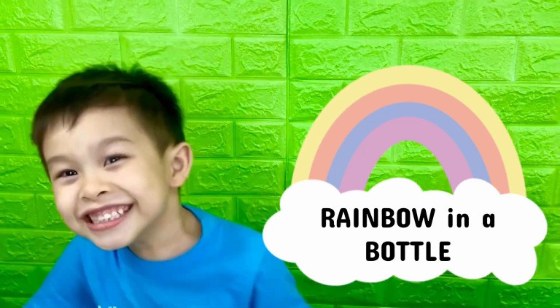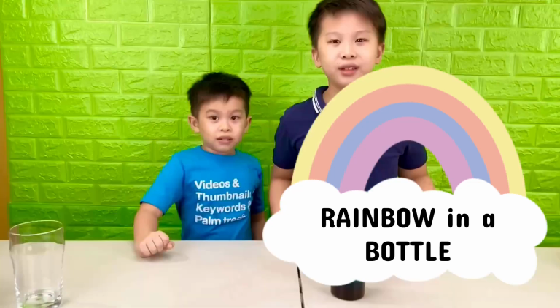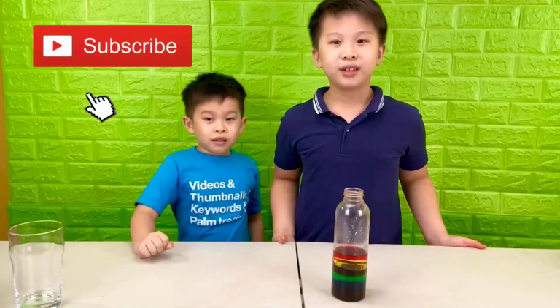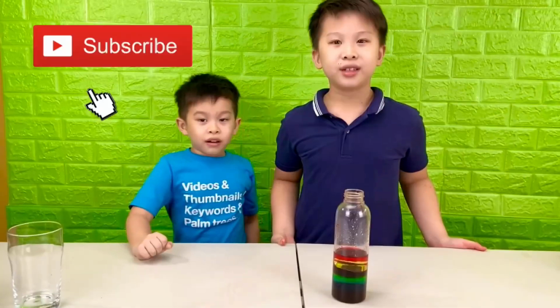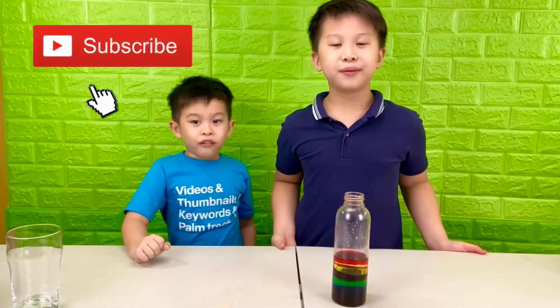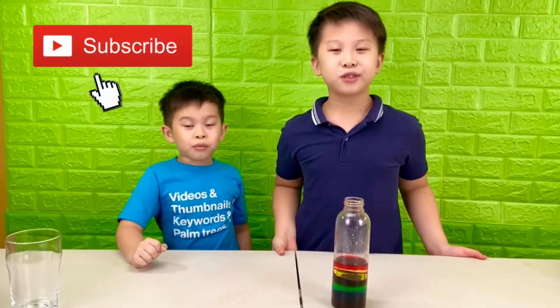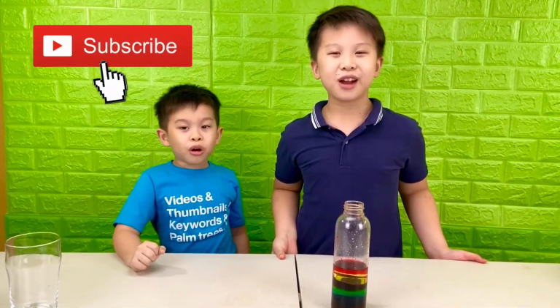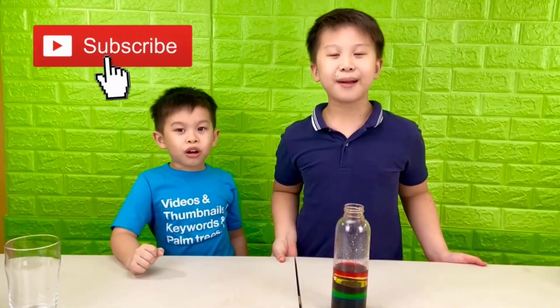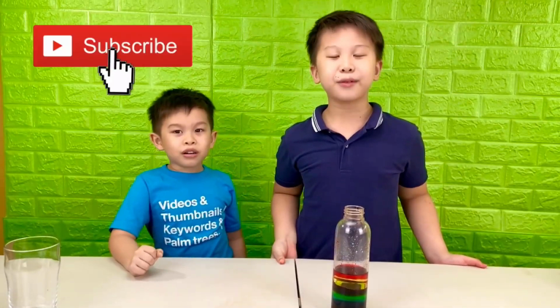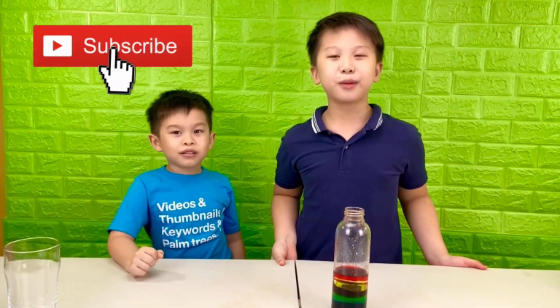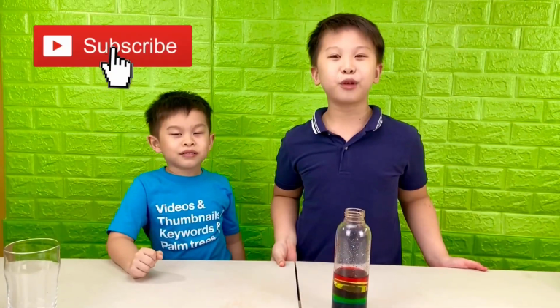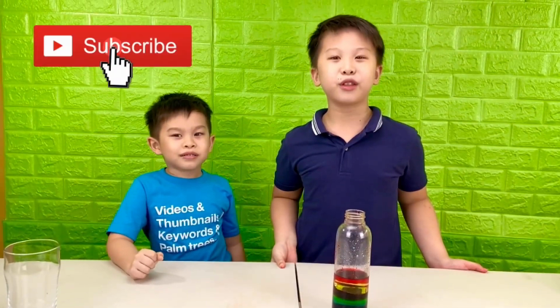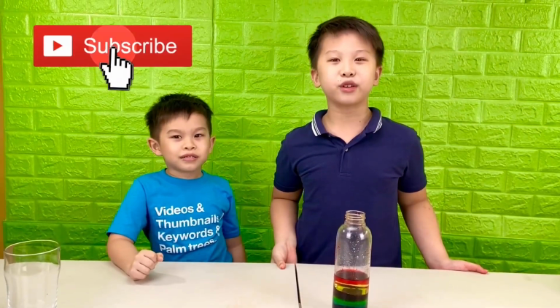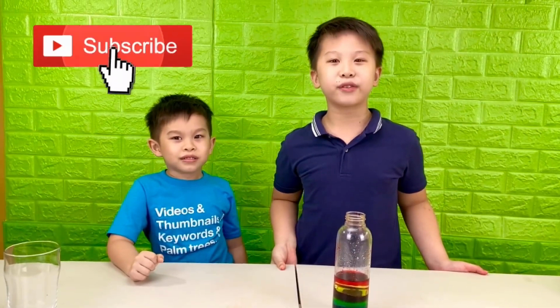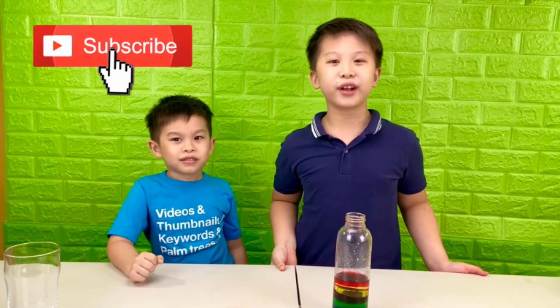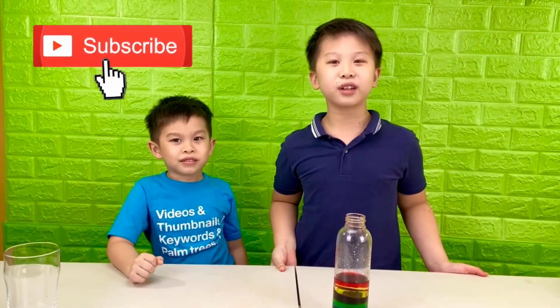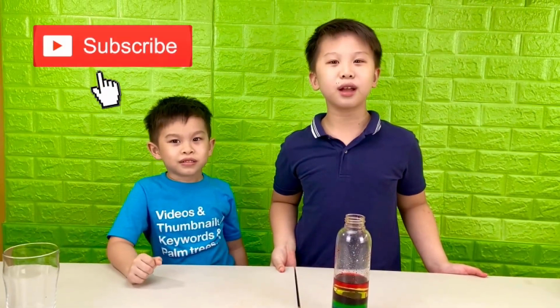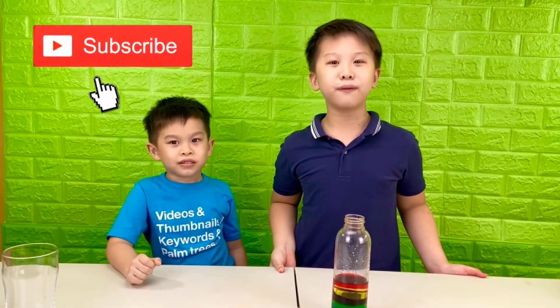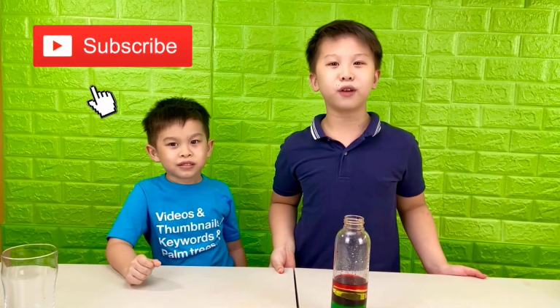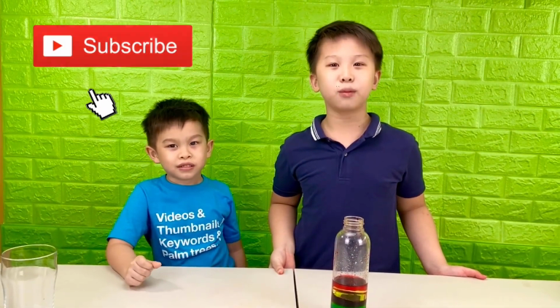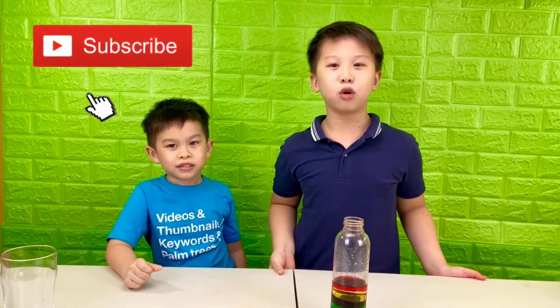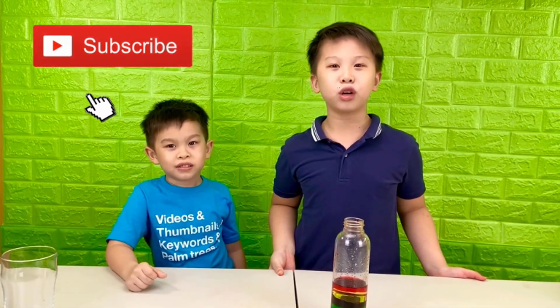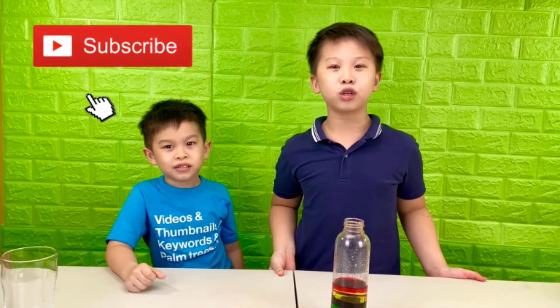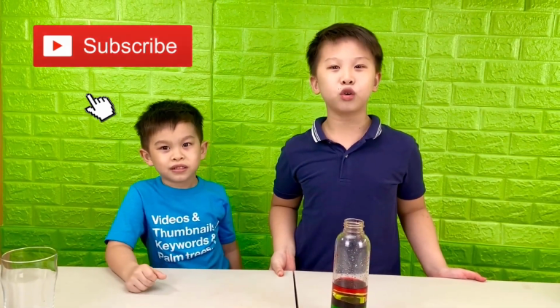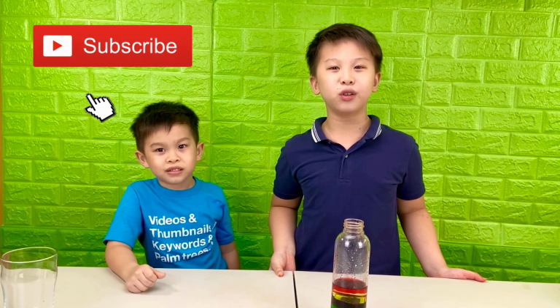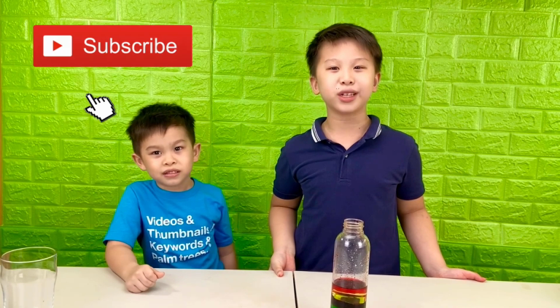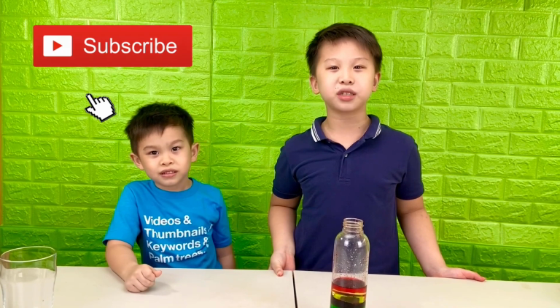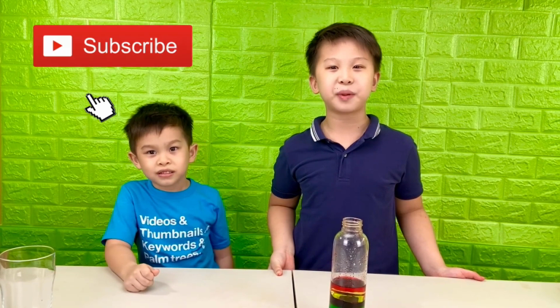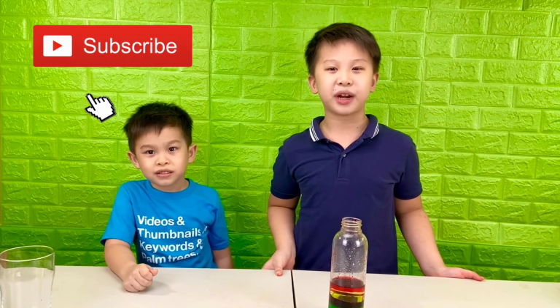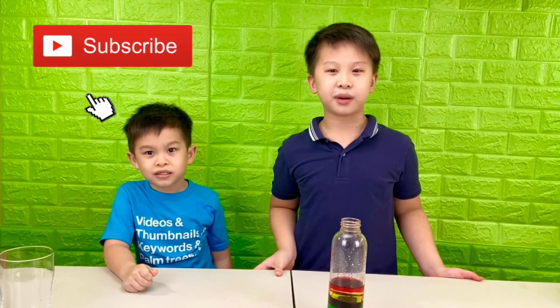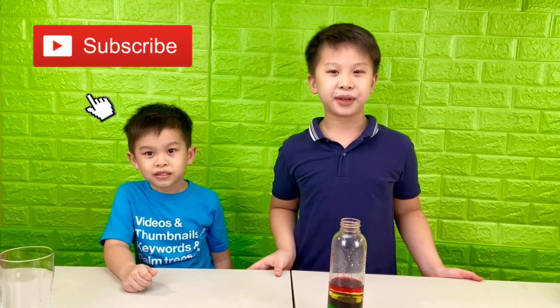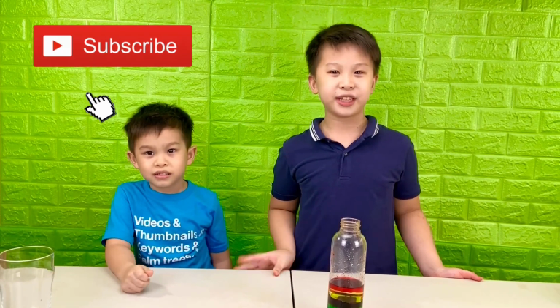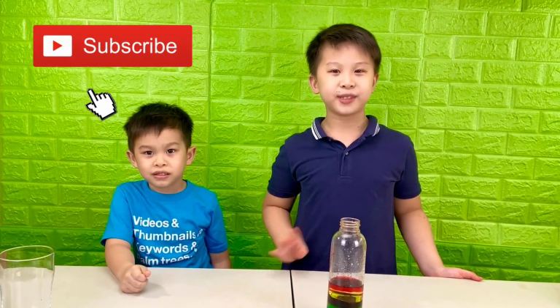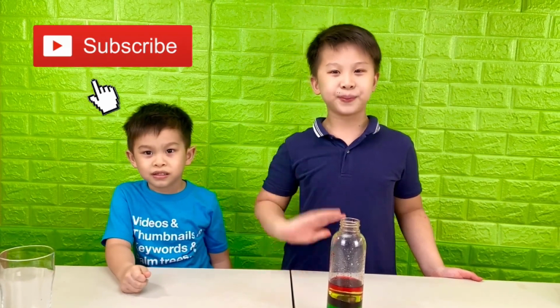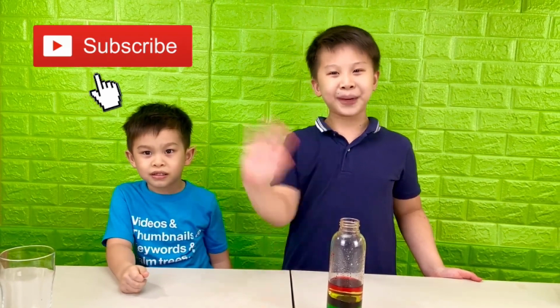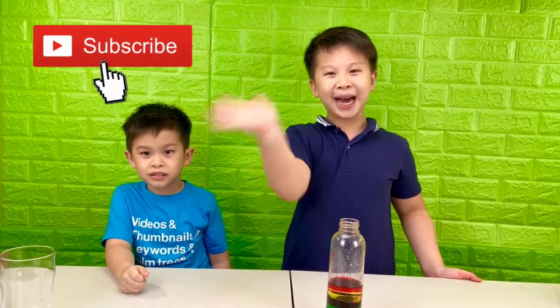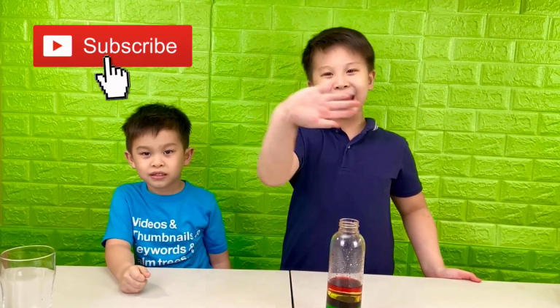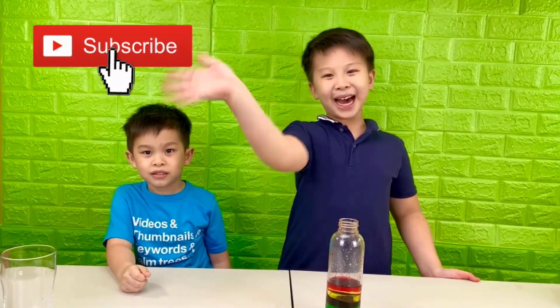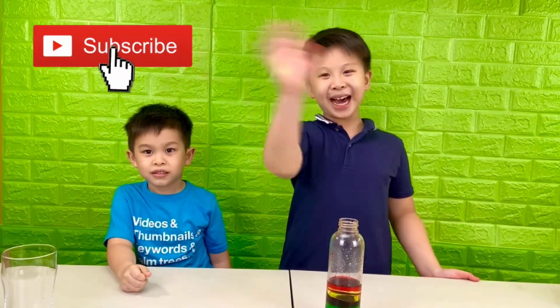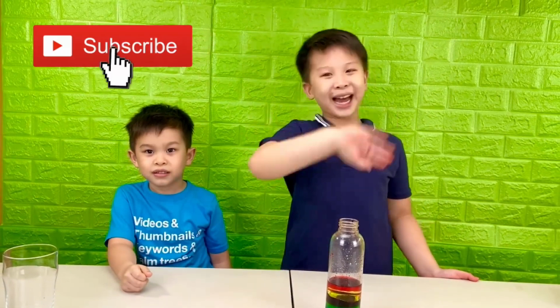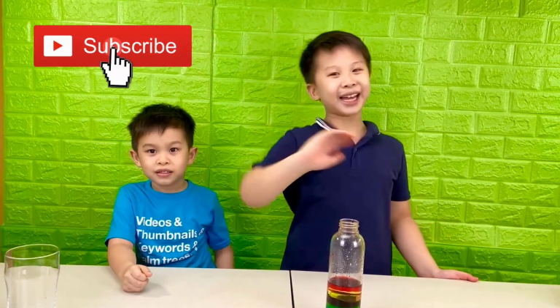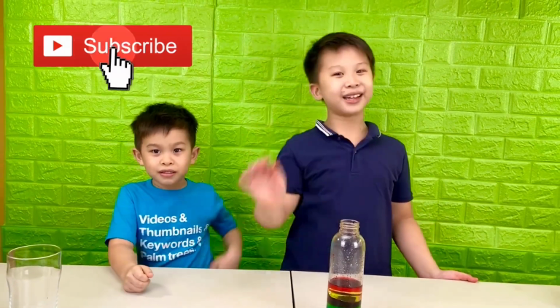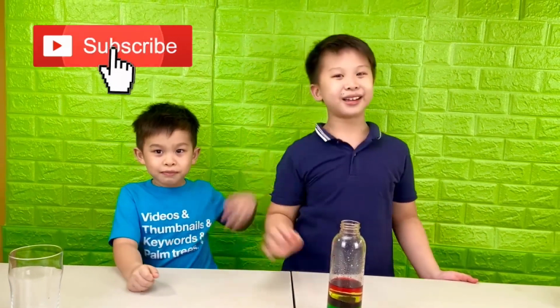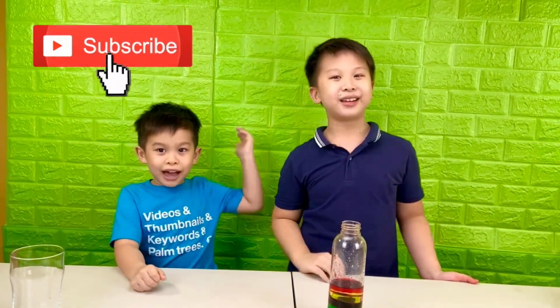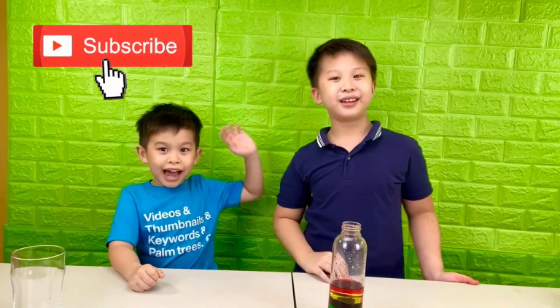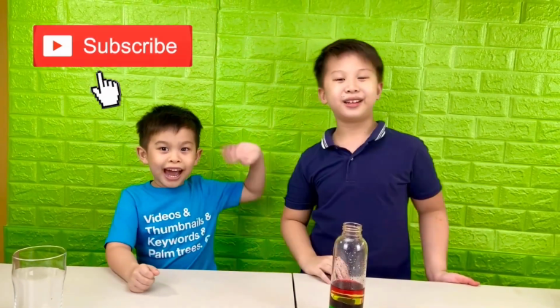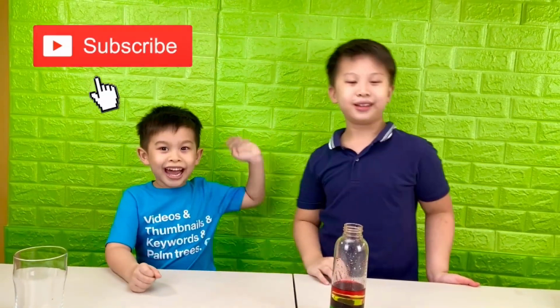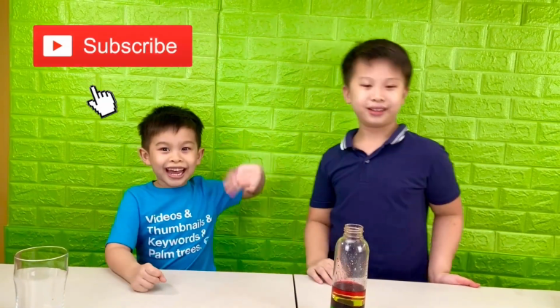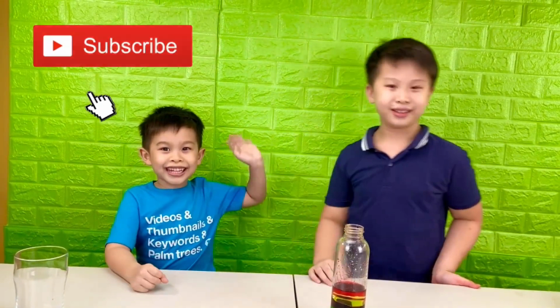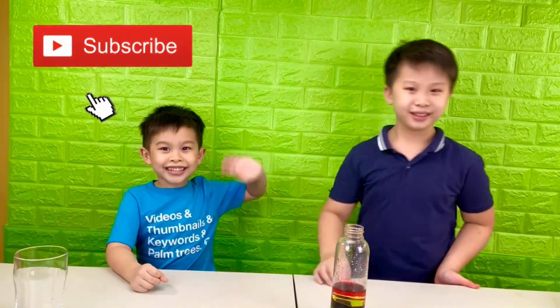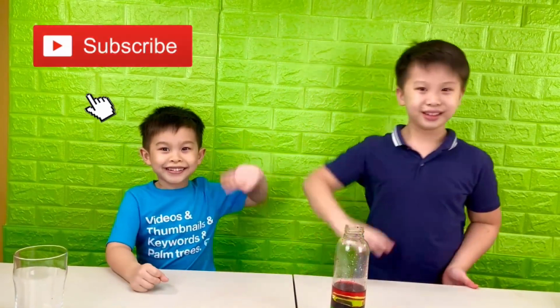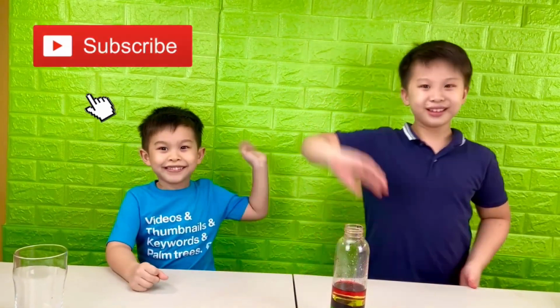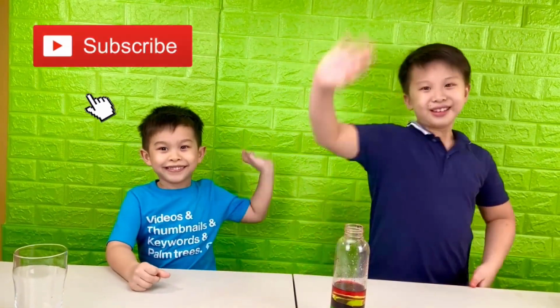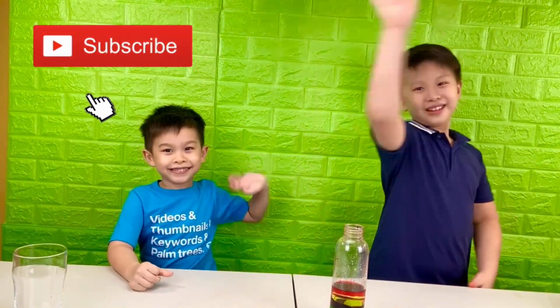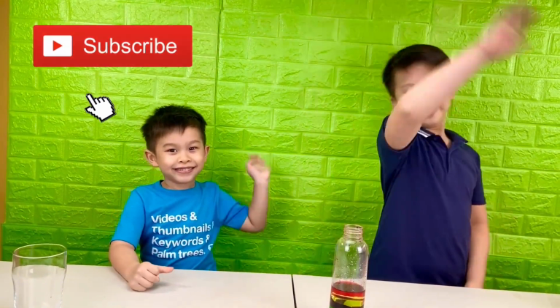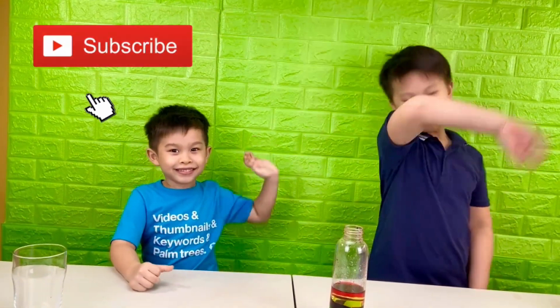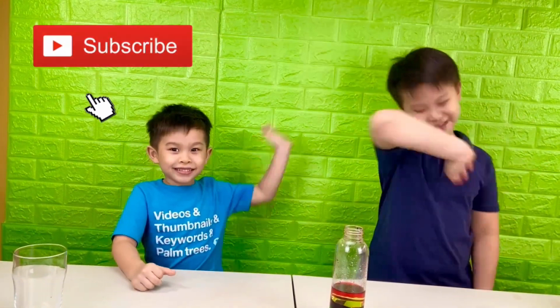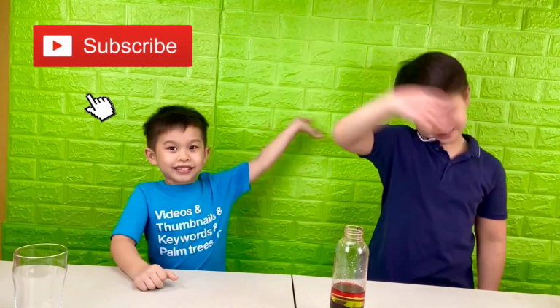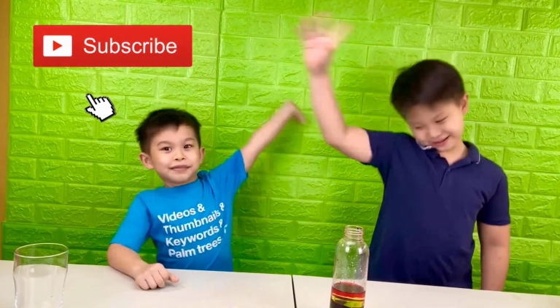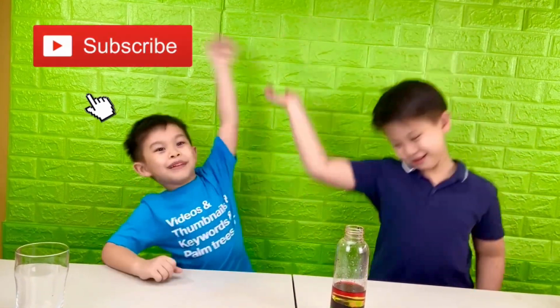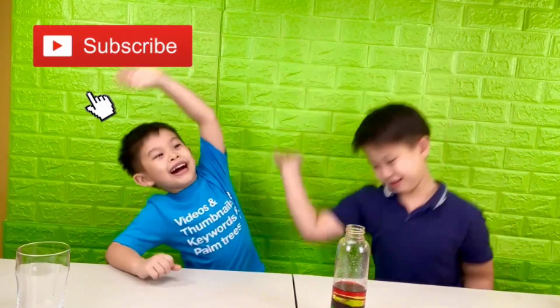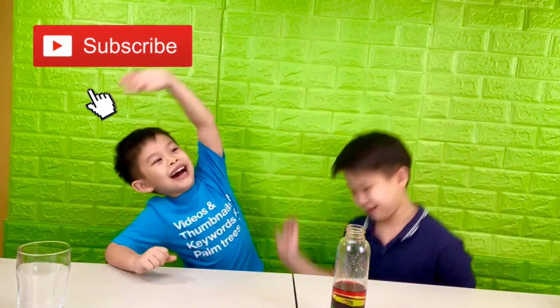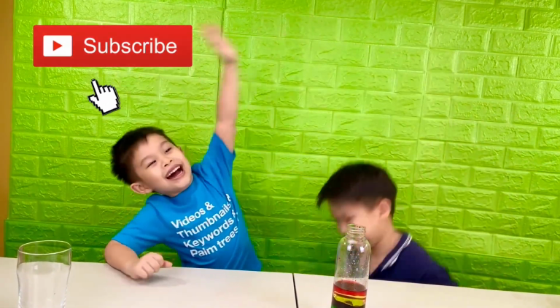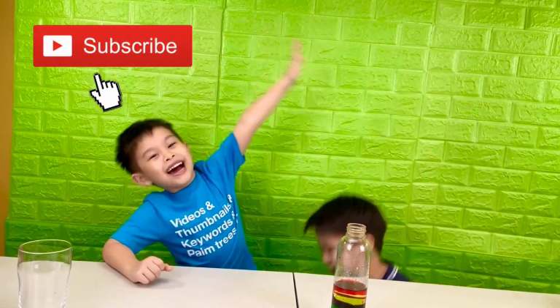Subscribe to the Brothers Fun Club for more cool experiments. Bye!